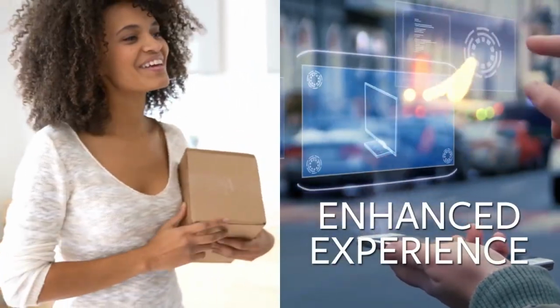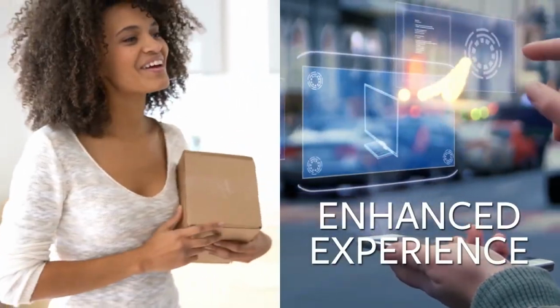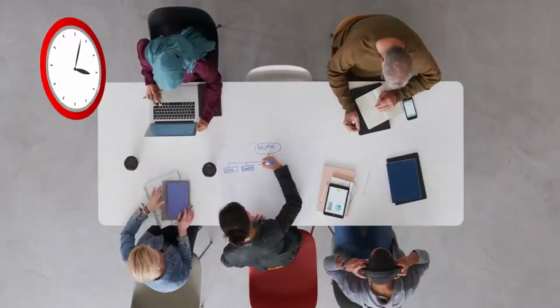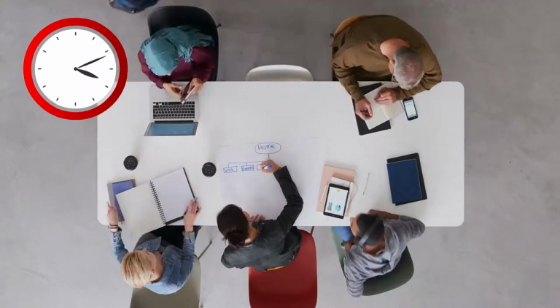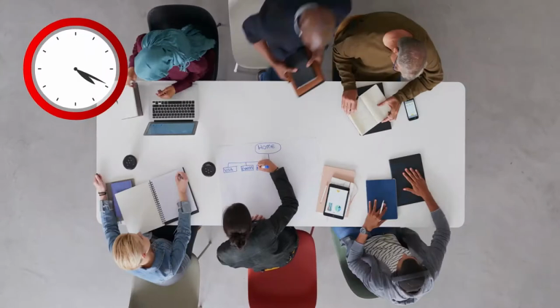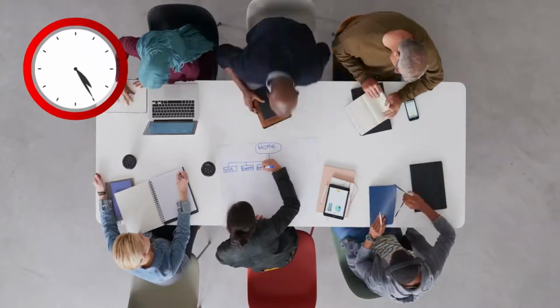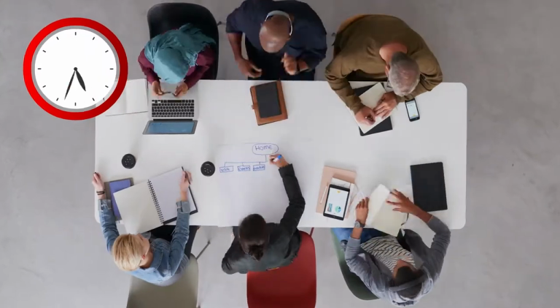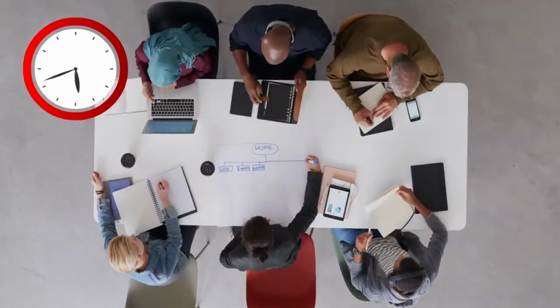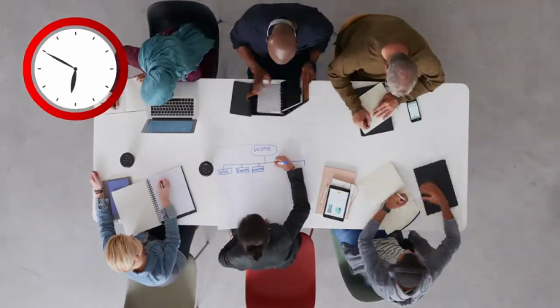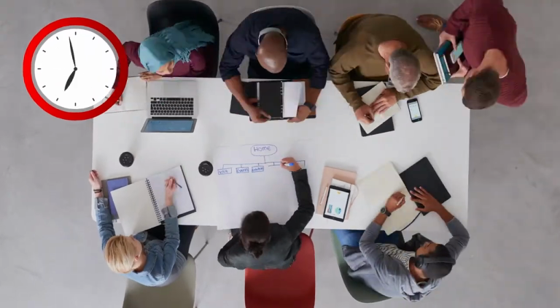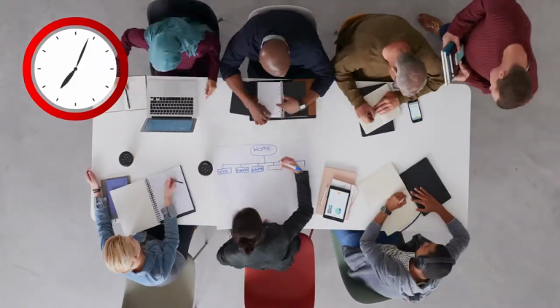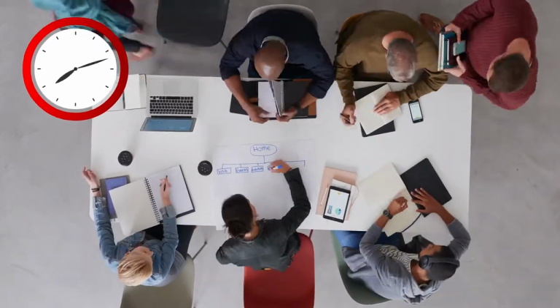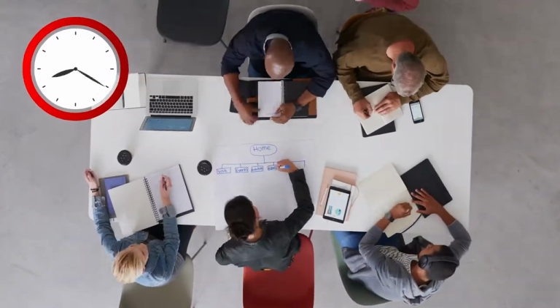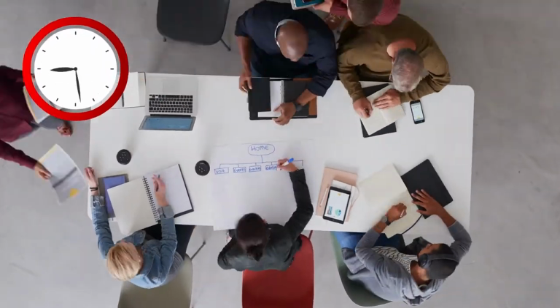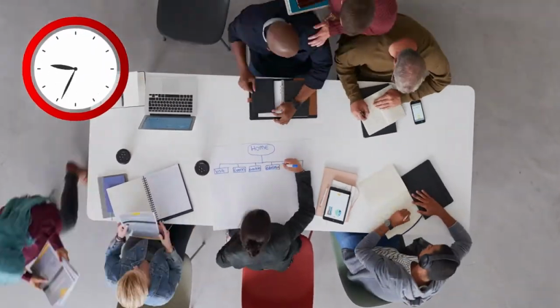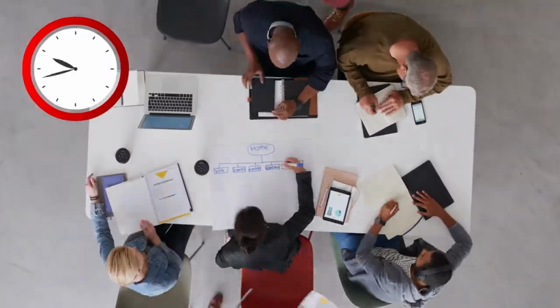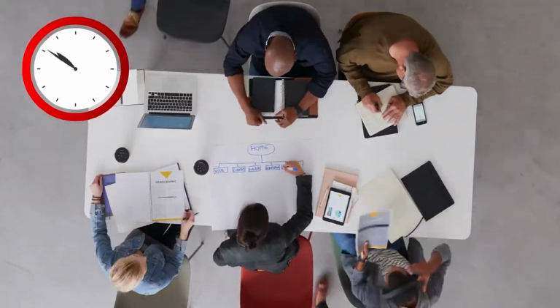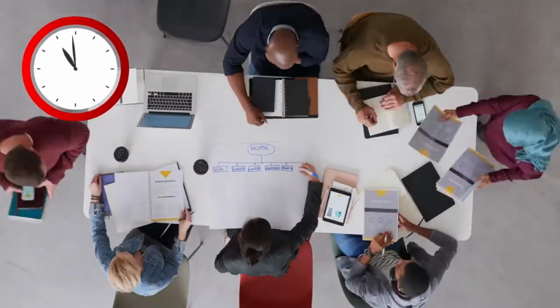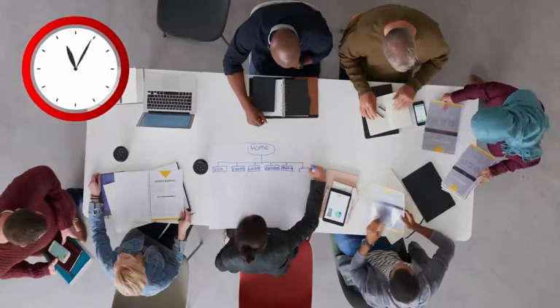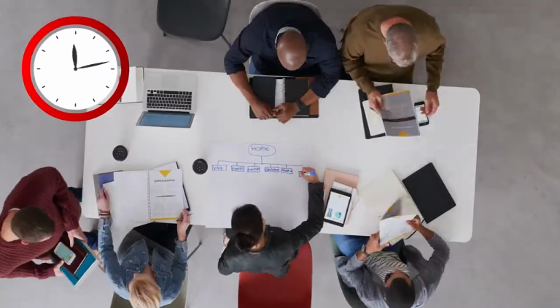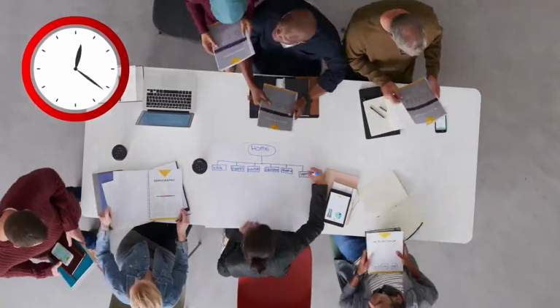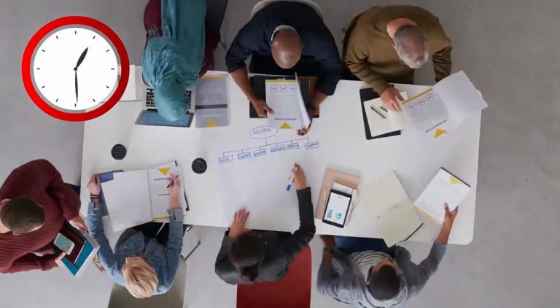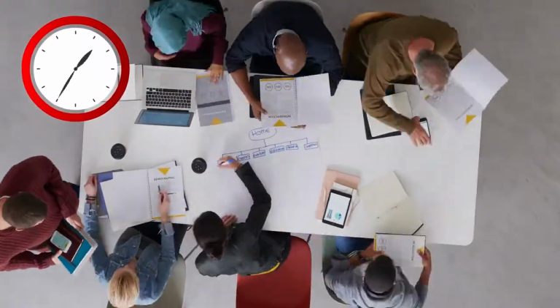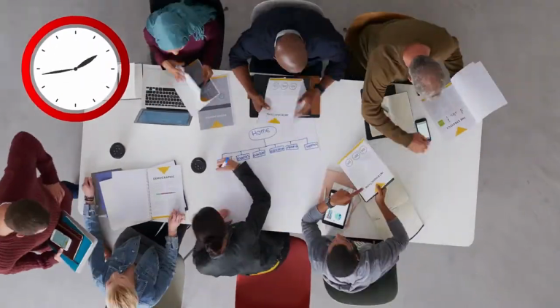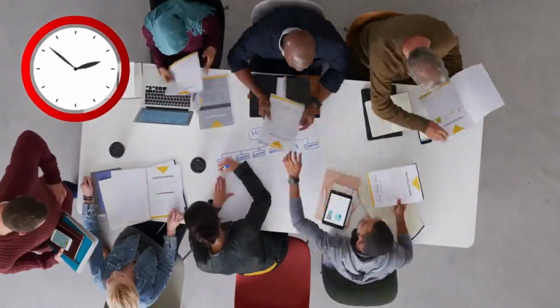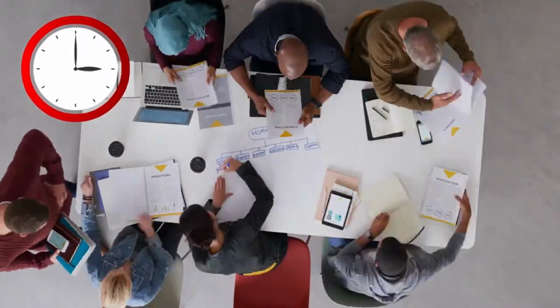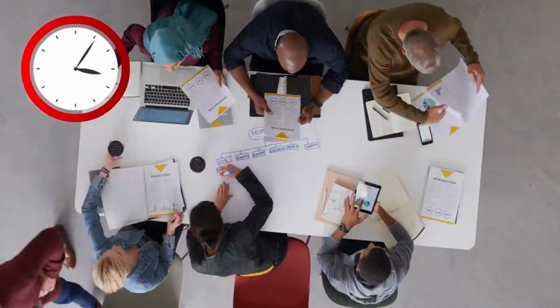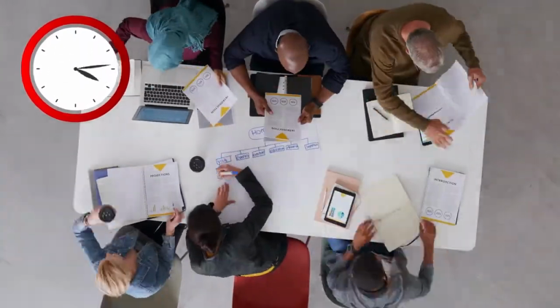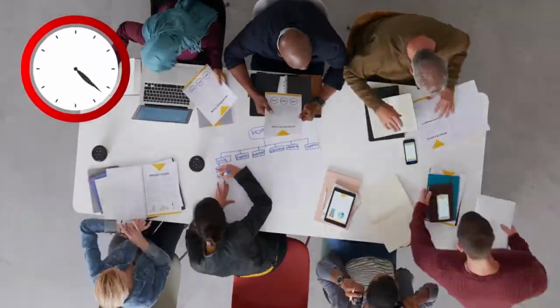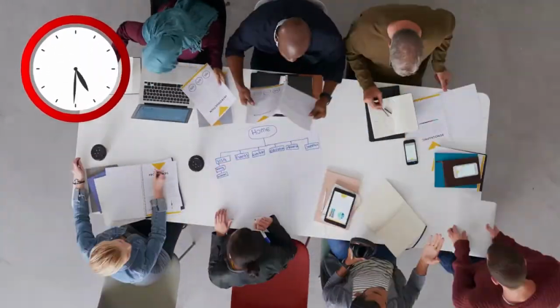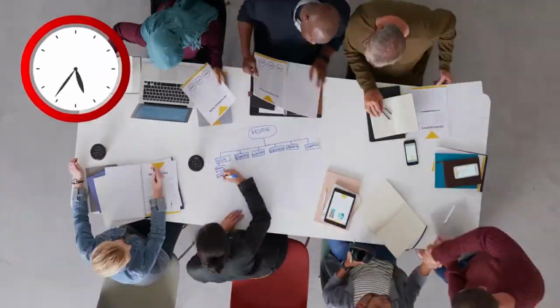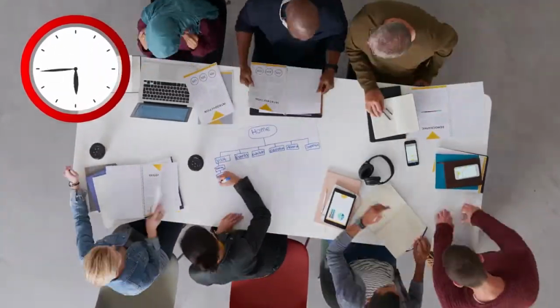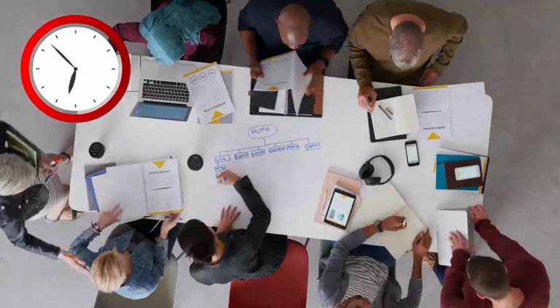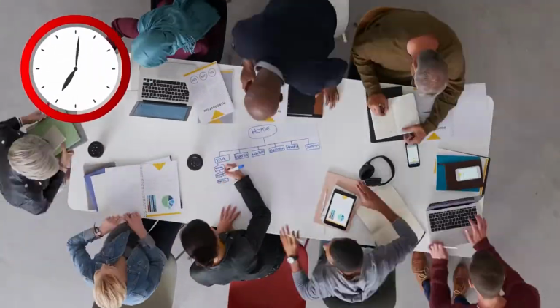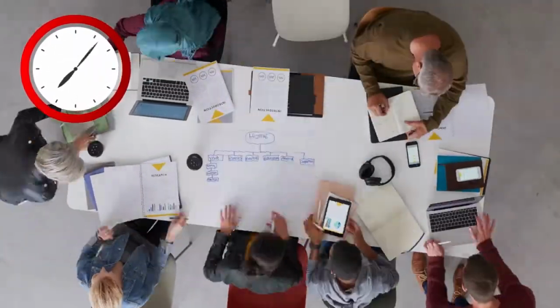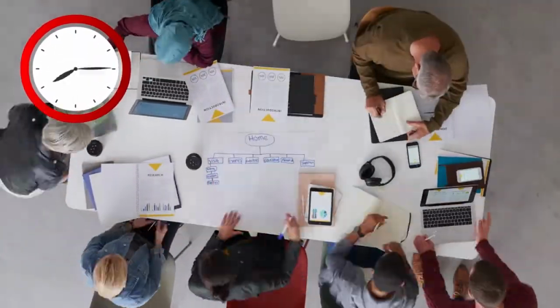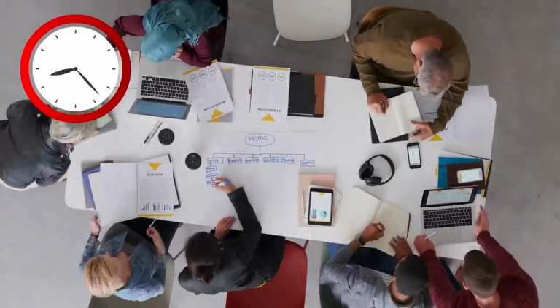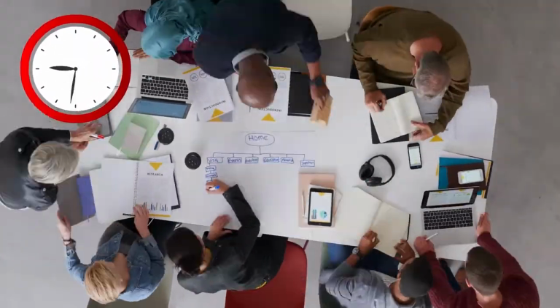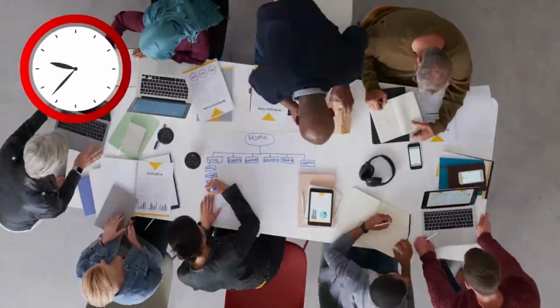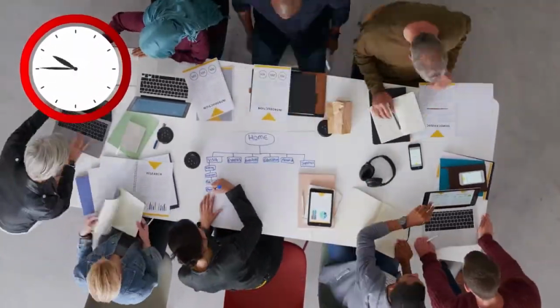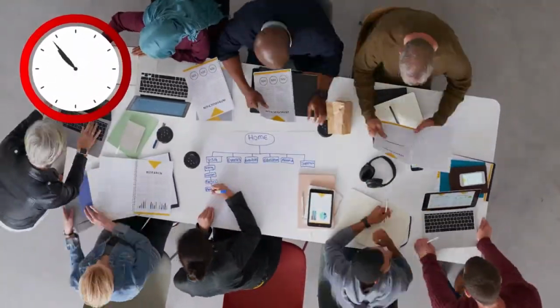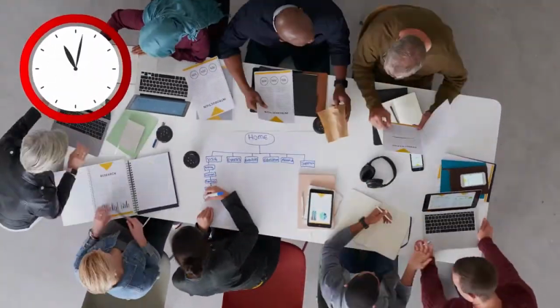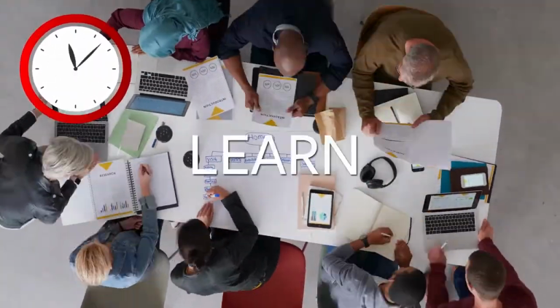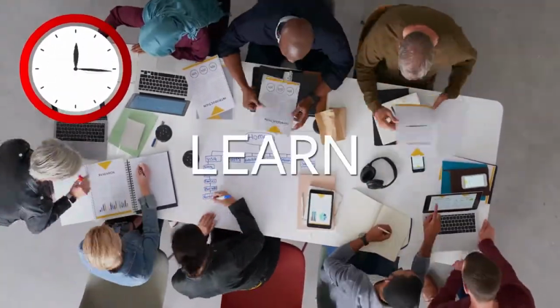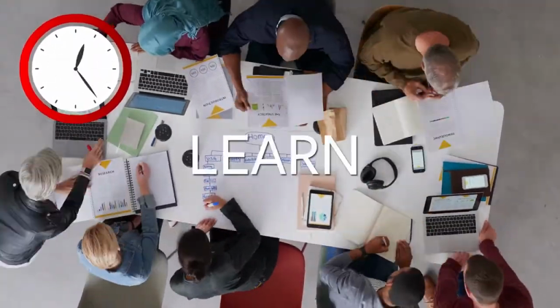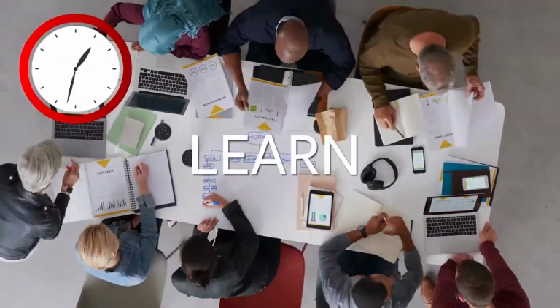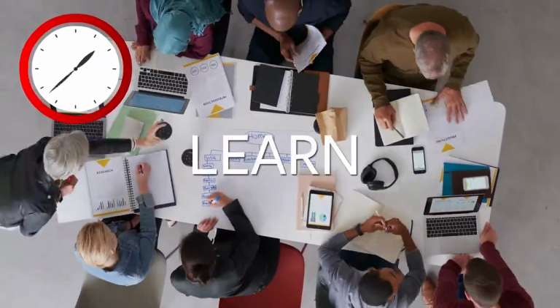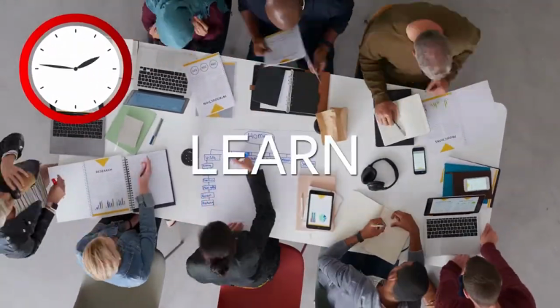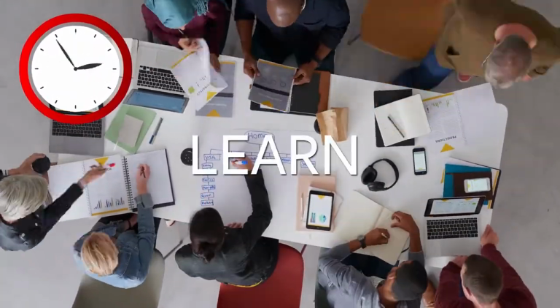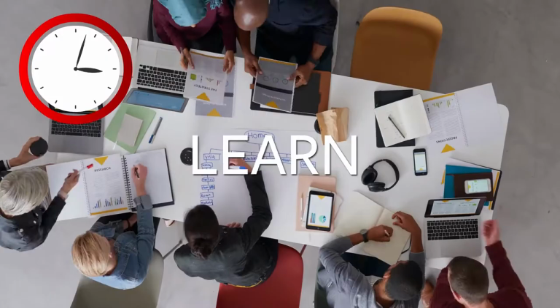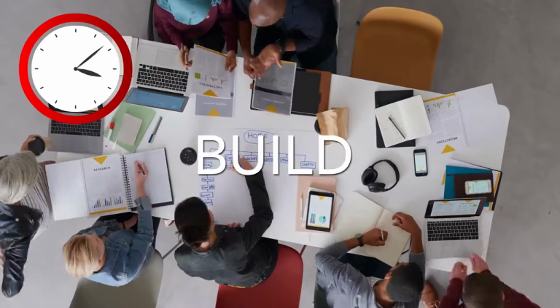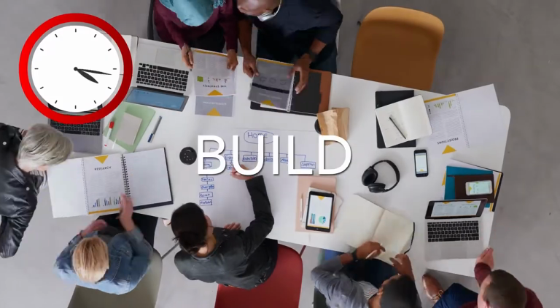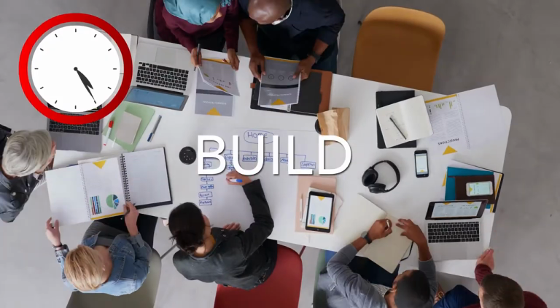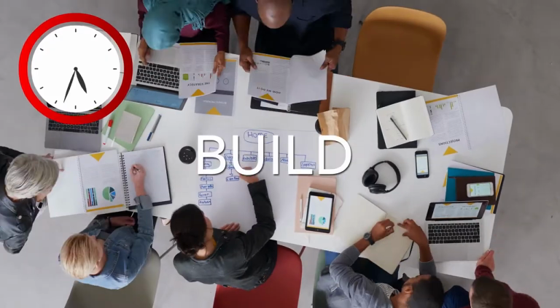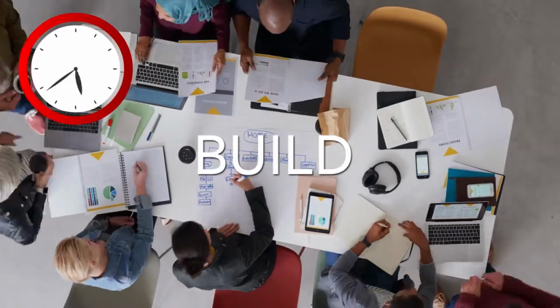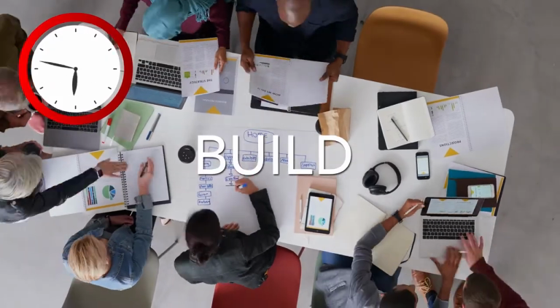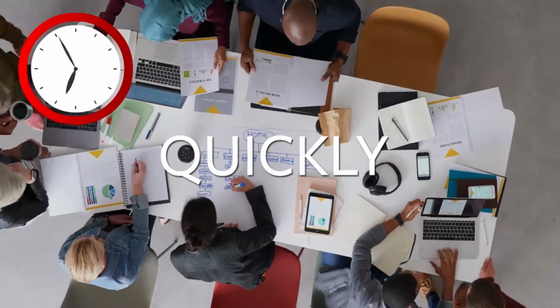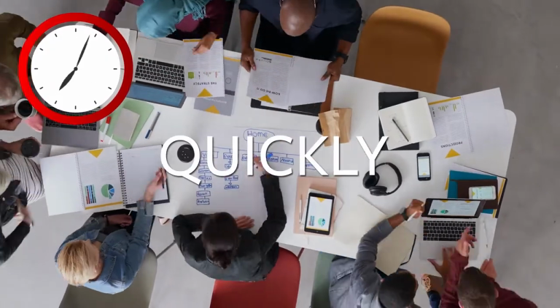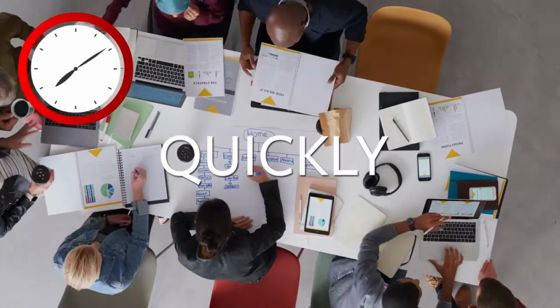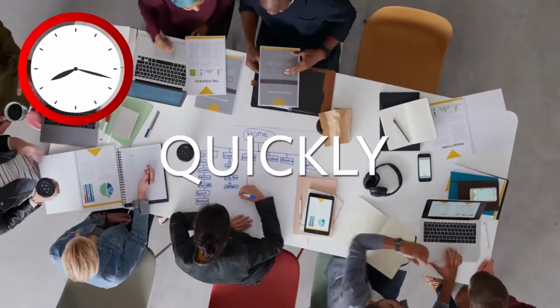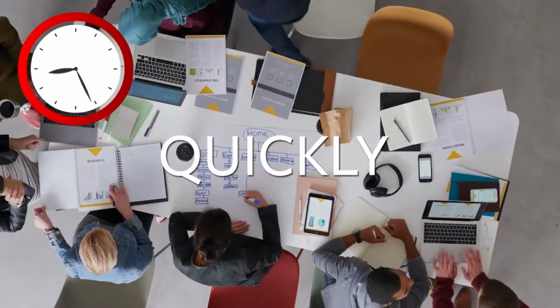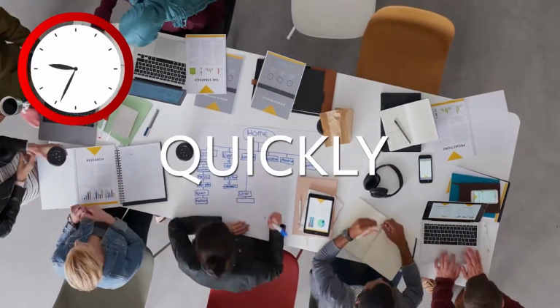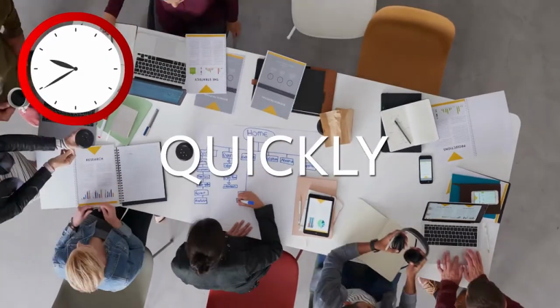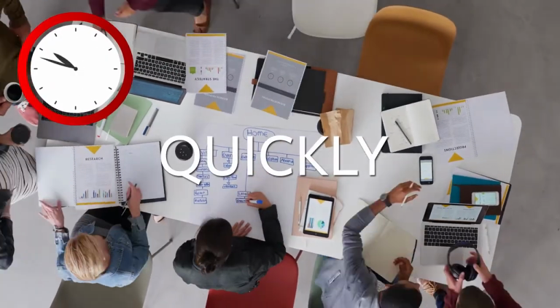For developers tasked with delivering these technologies, the pressure is on. They need to learn and build as quickly as possible.